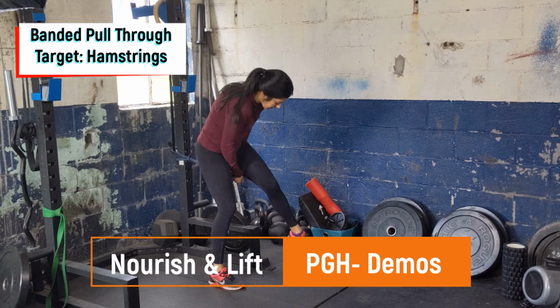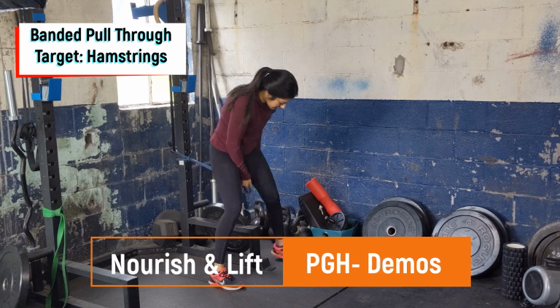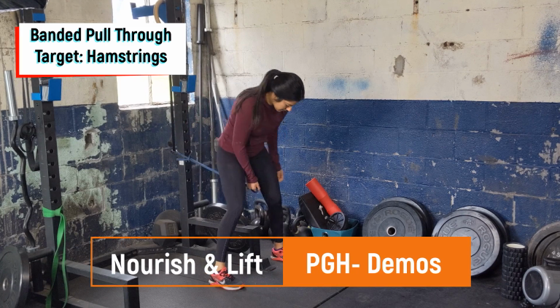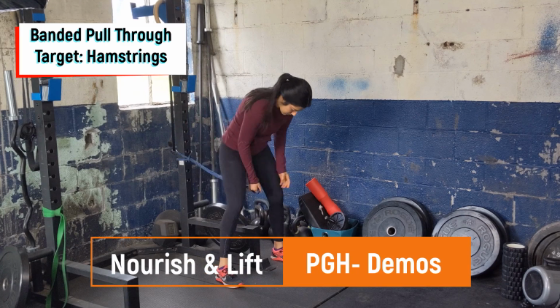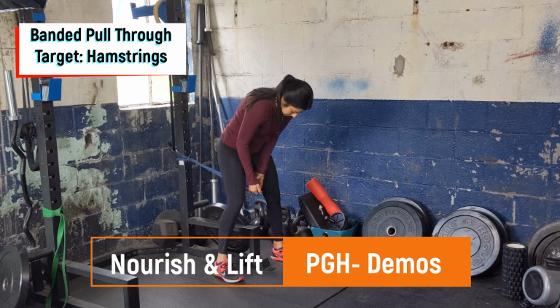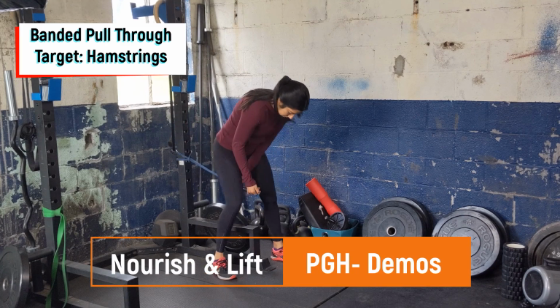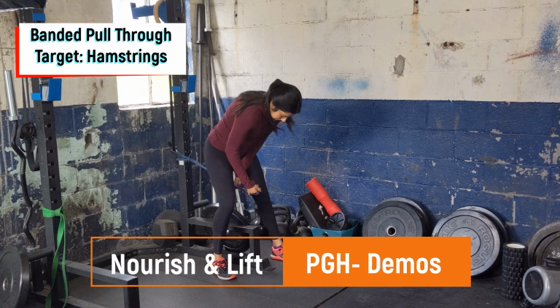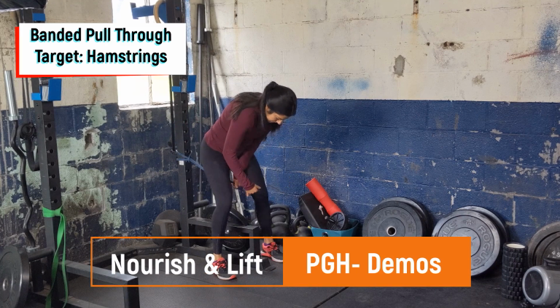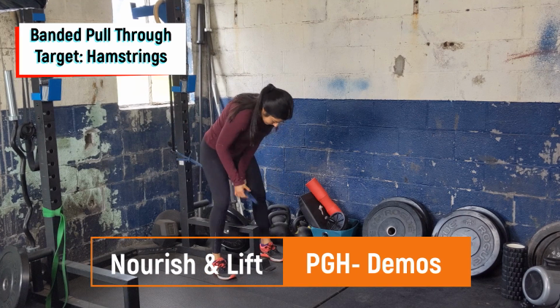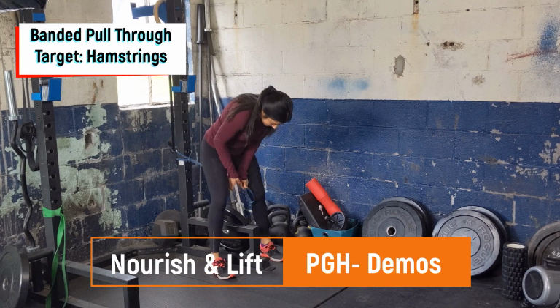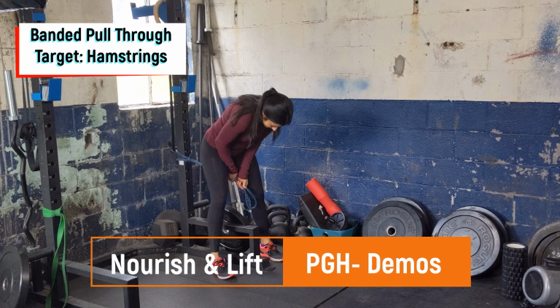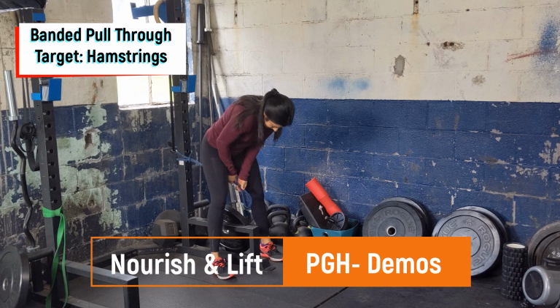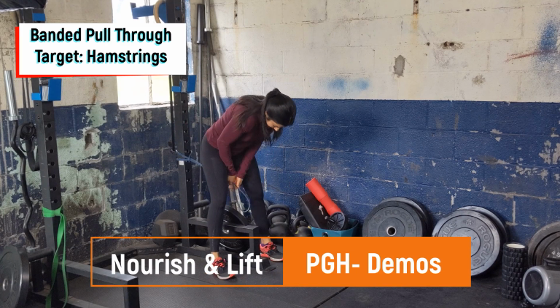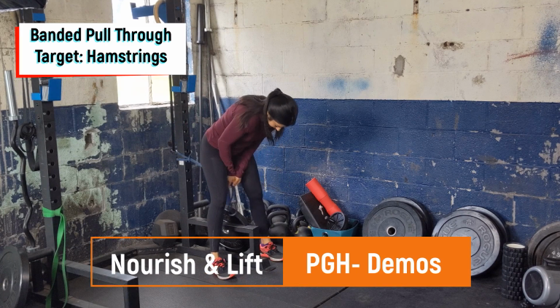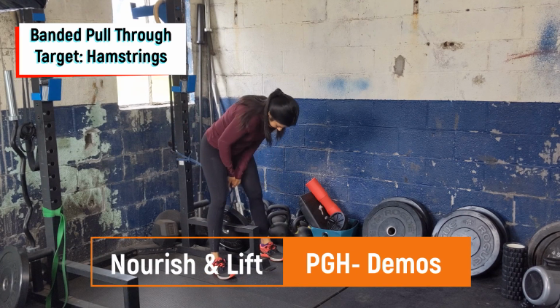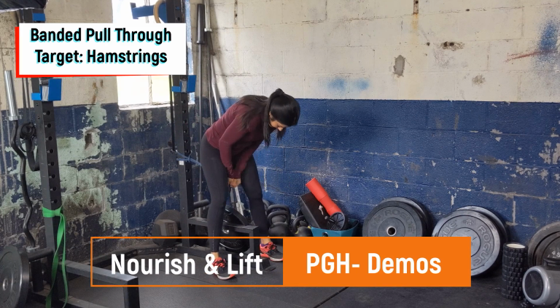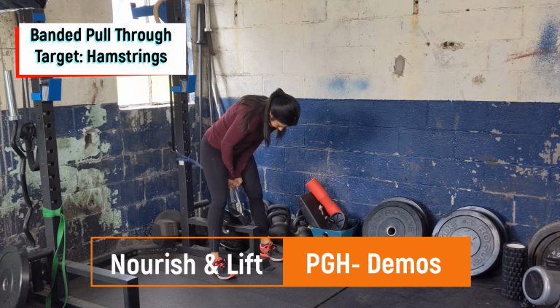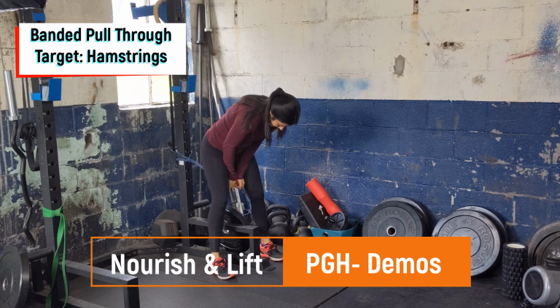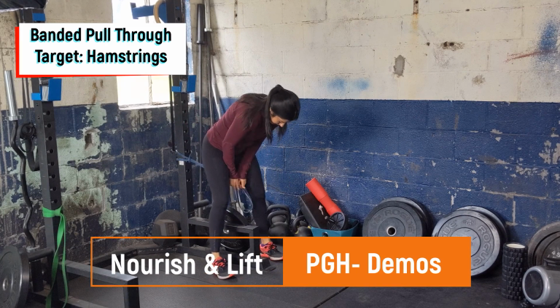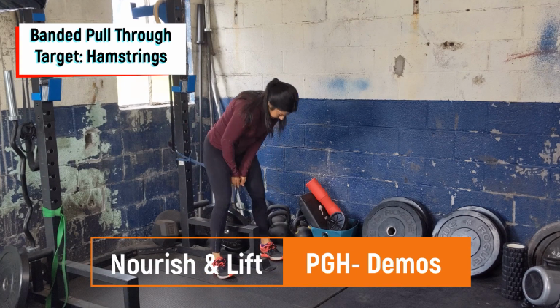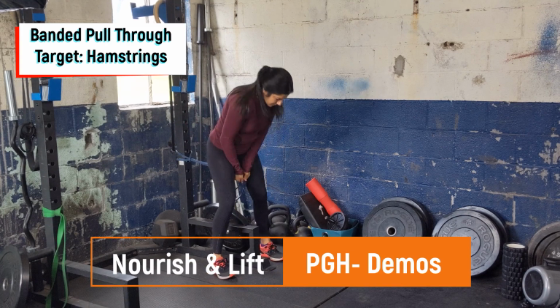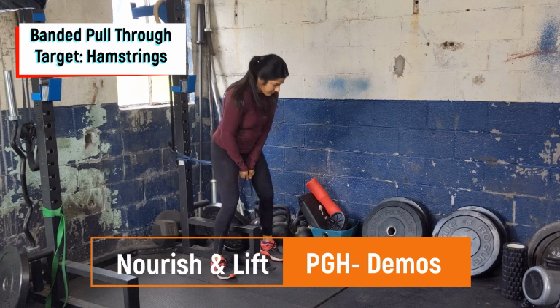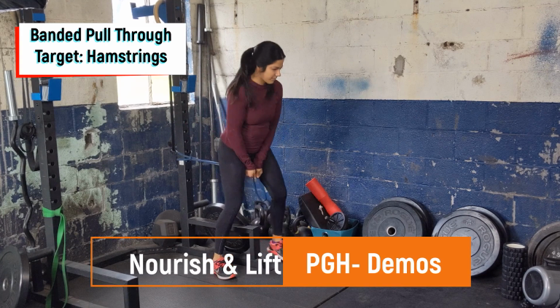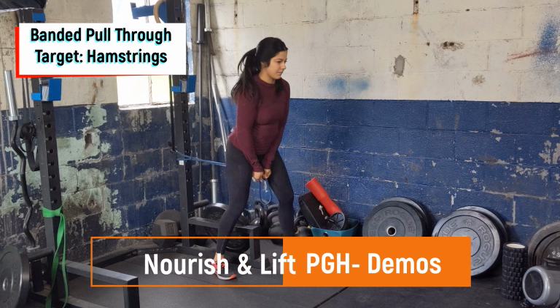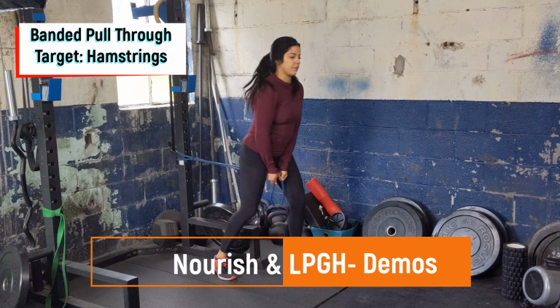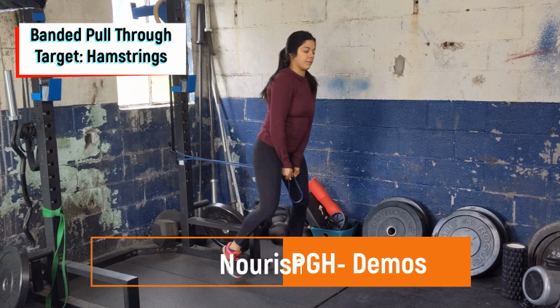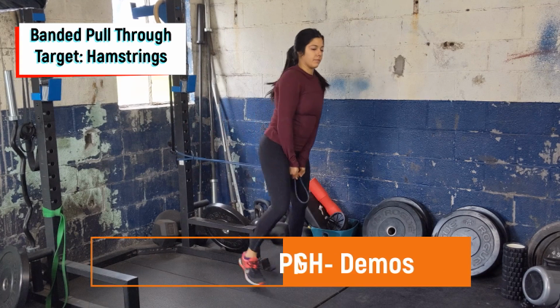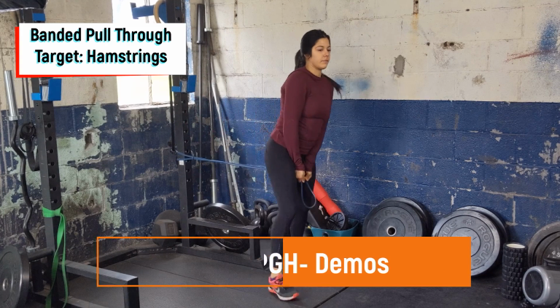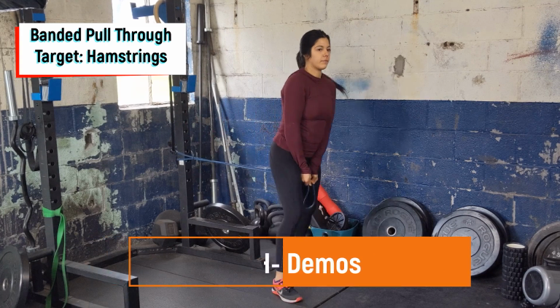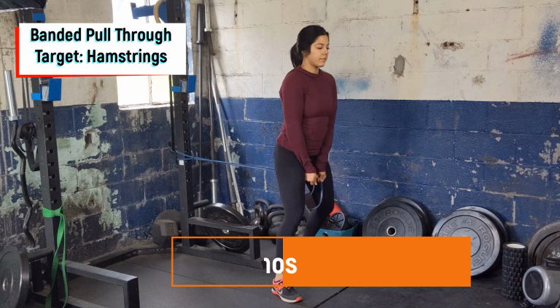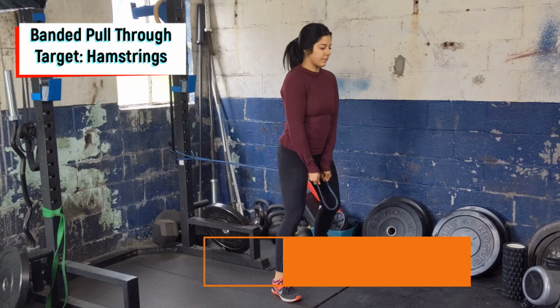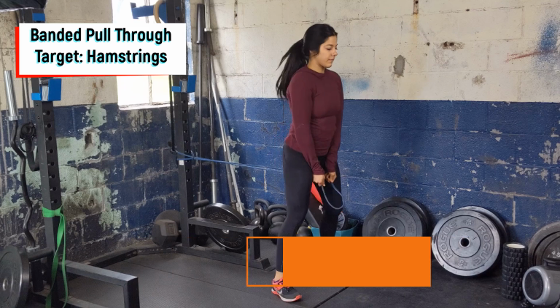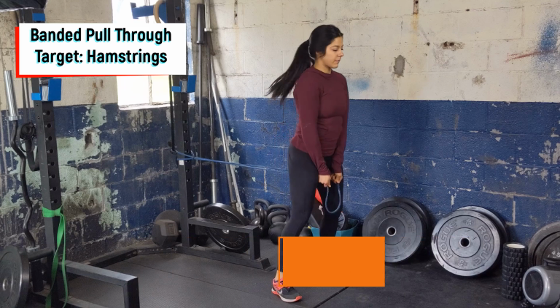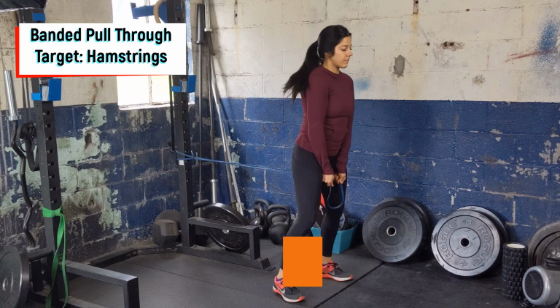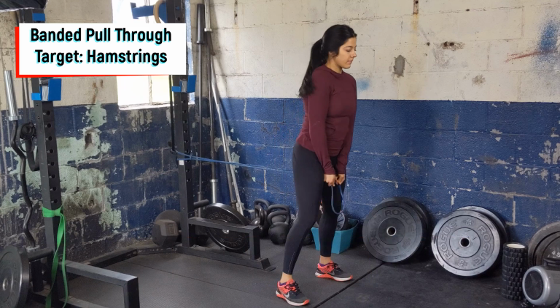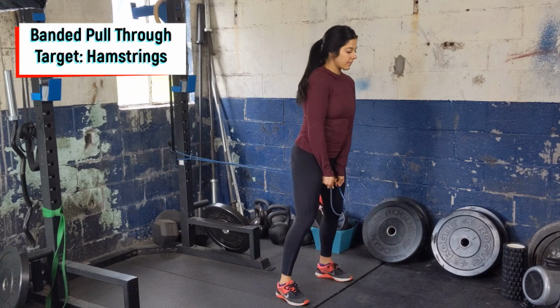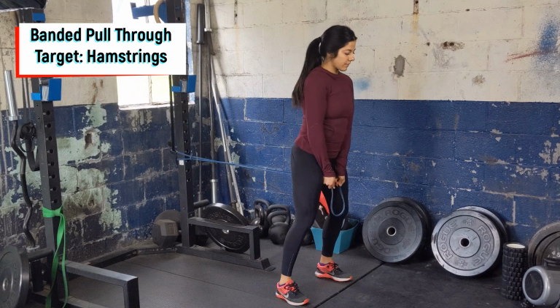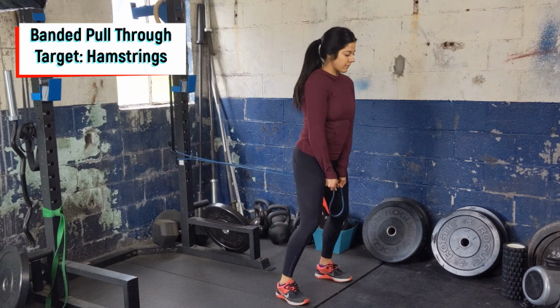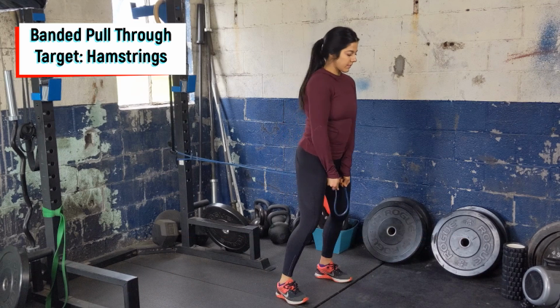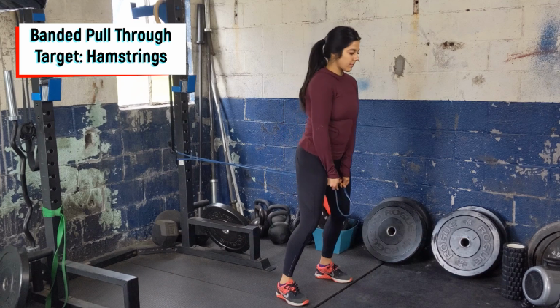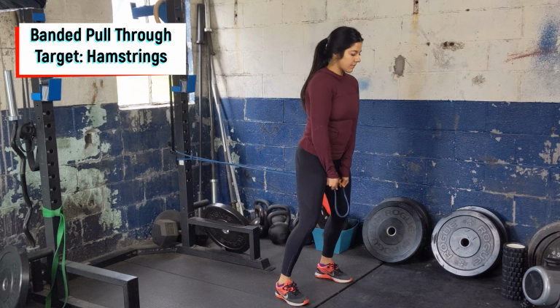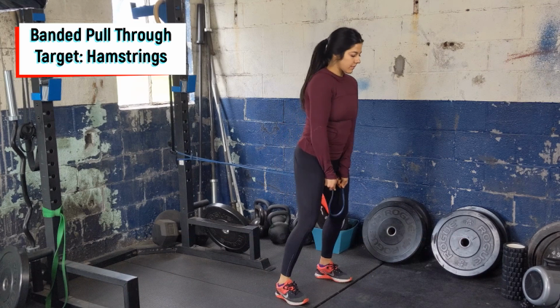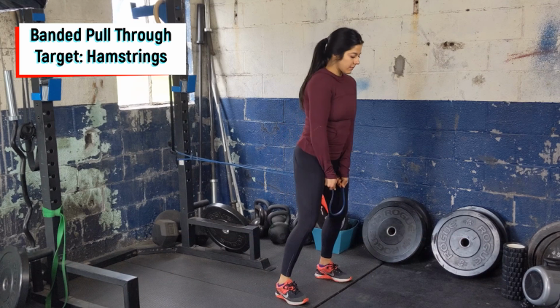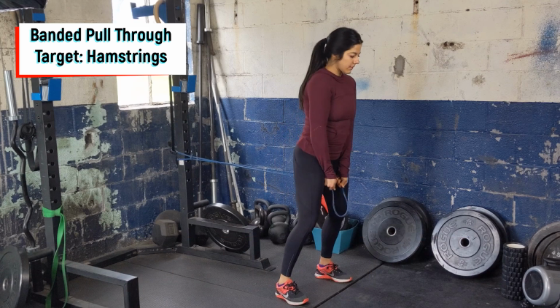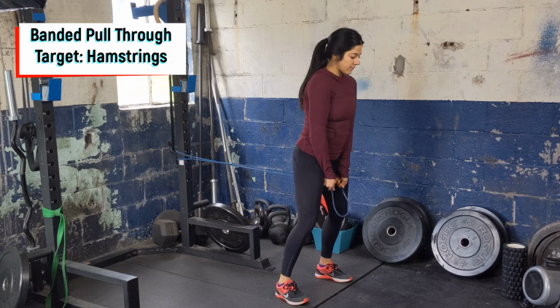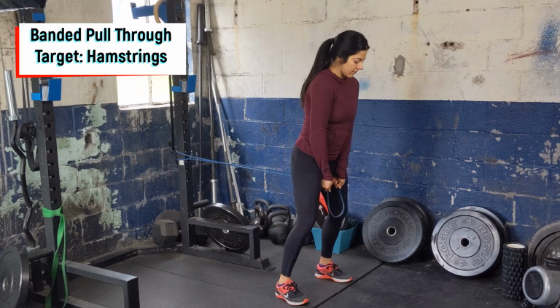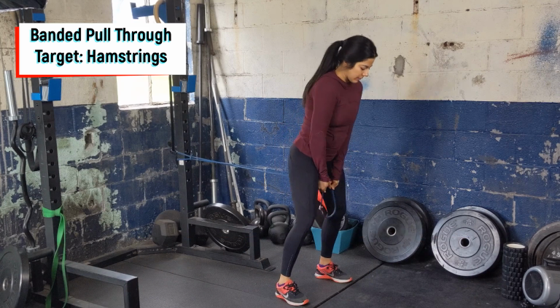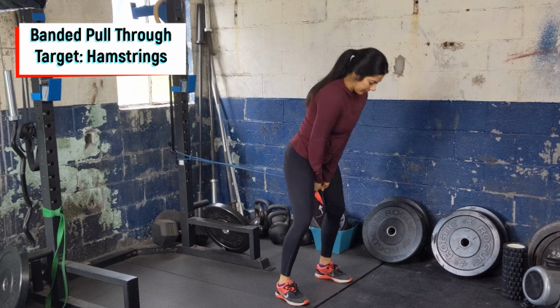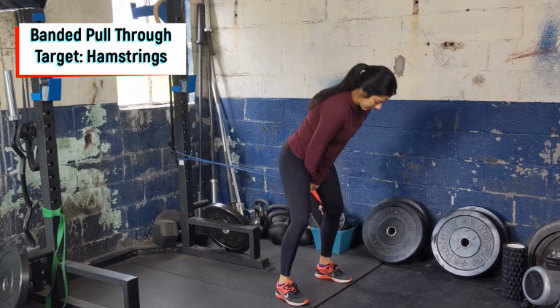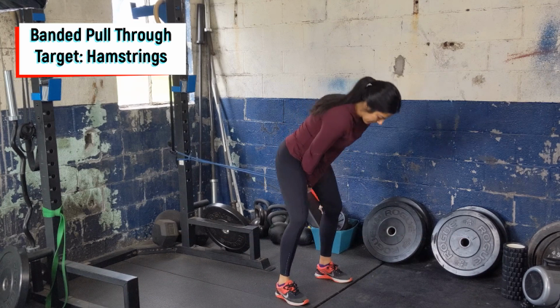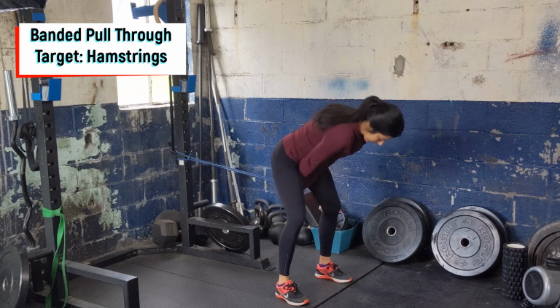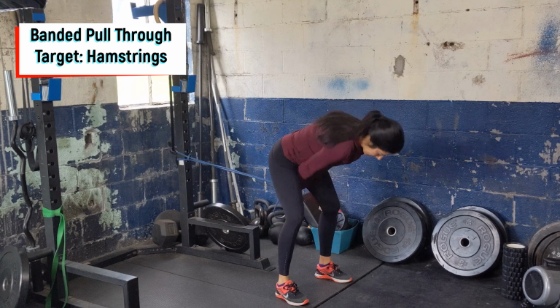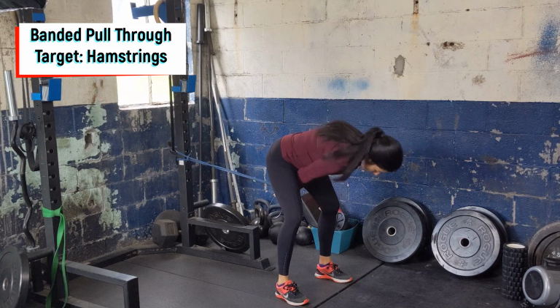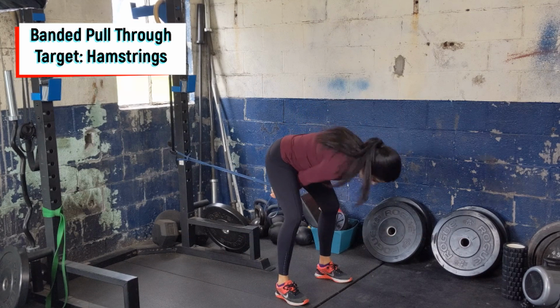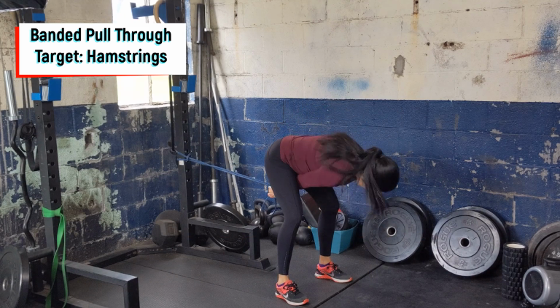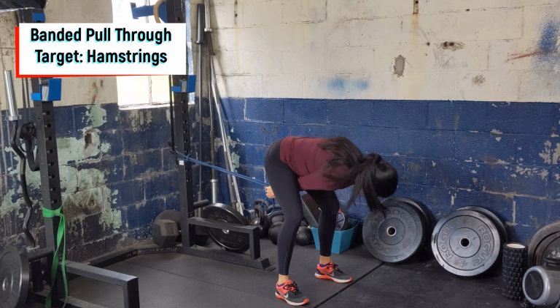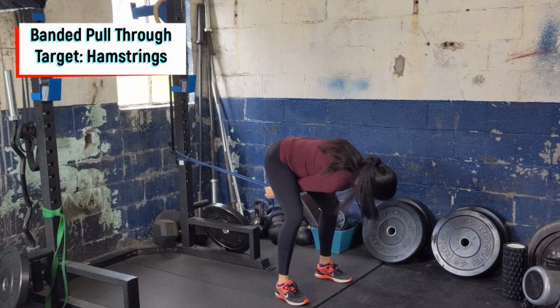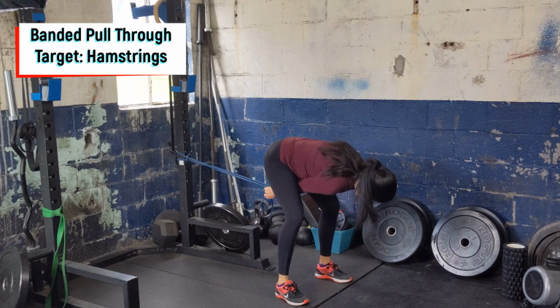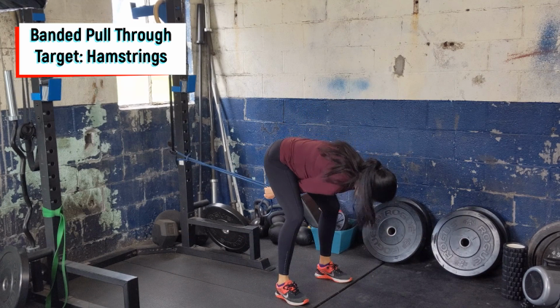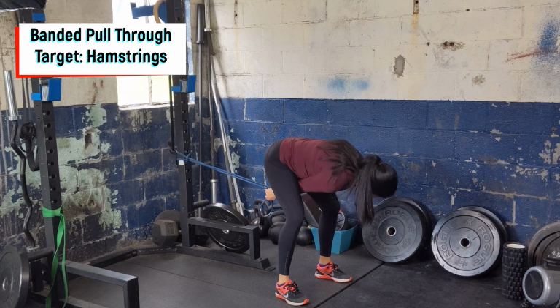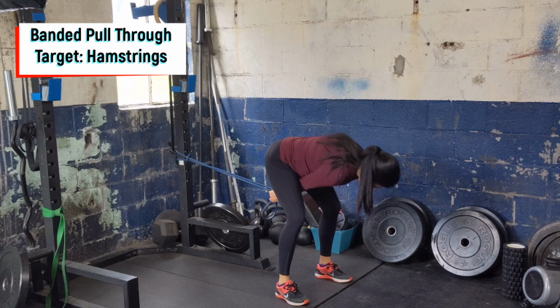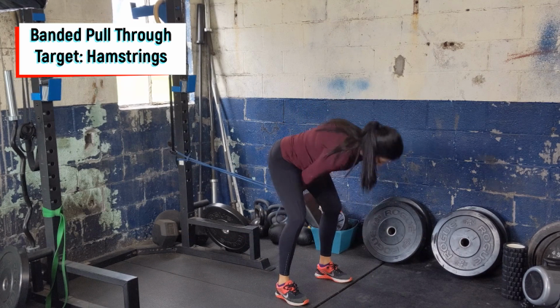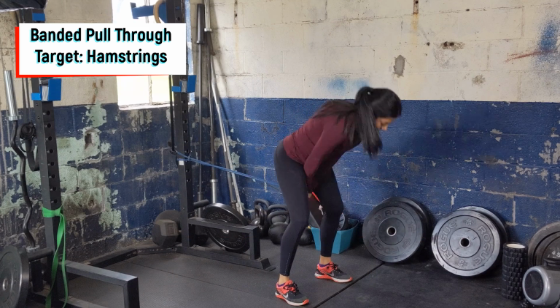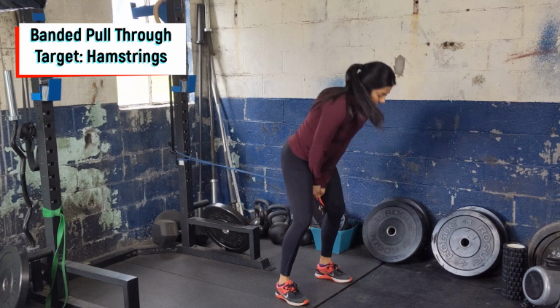Start by placing a band around hip height, straddling the band, grabbing one side of the band each in your hand, and walking a few steps out to build tension in the band.